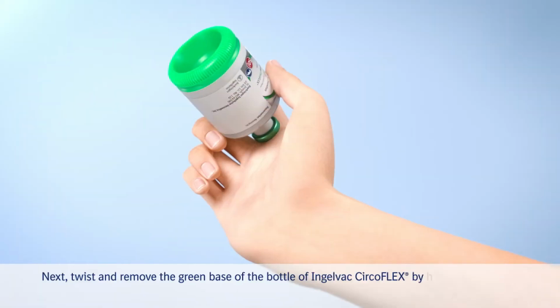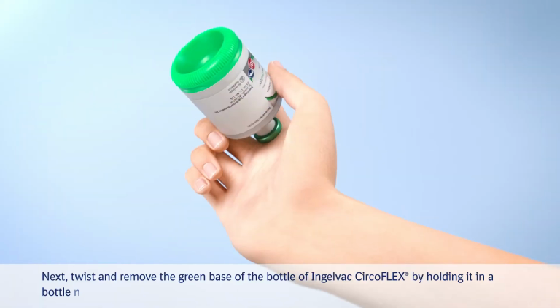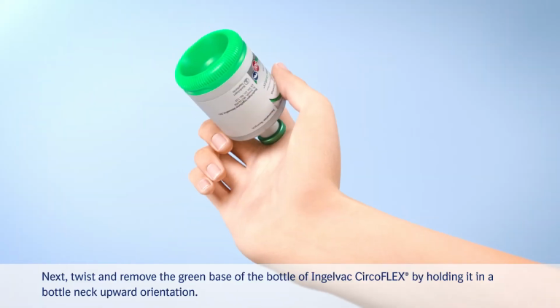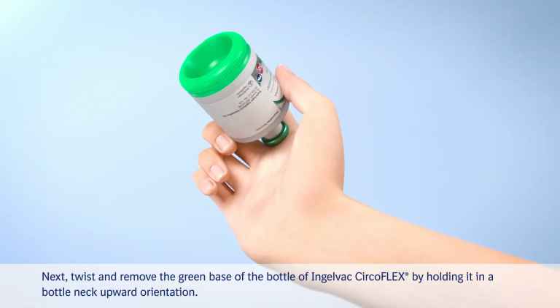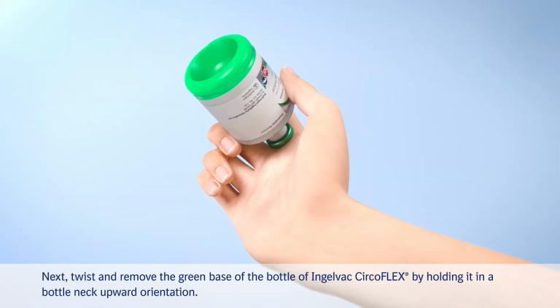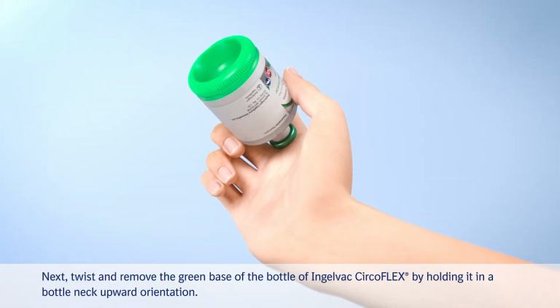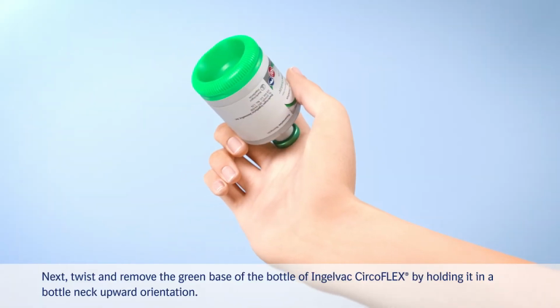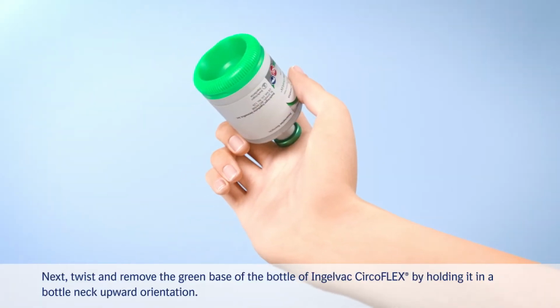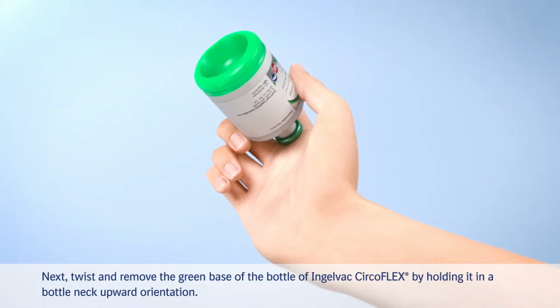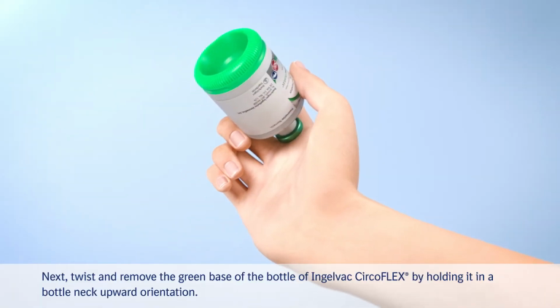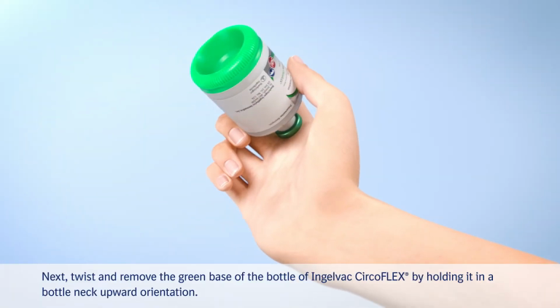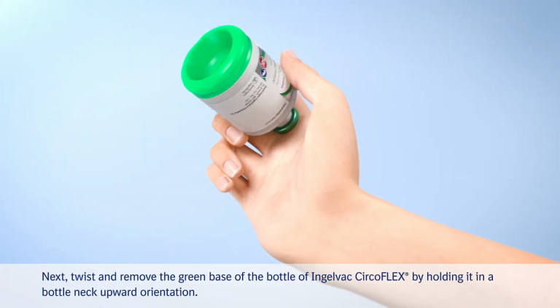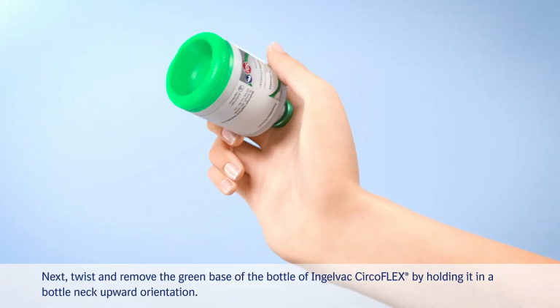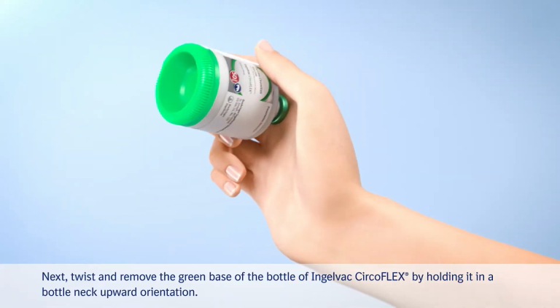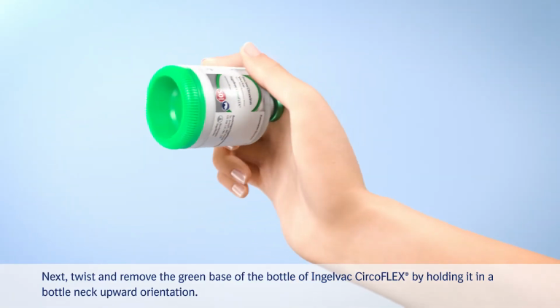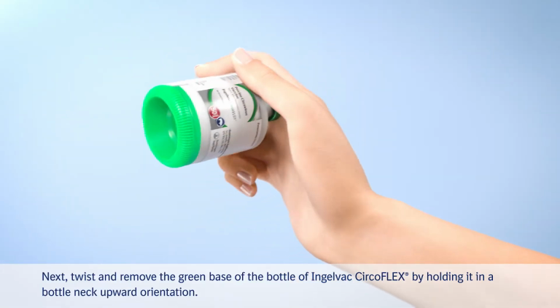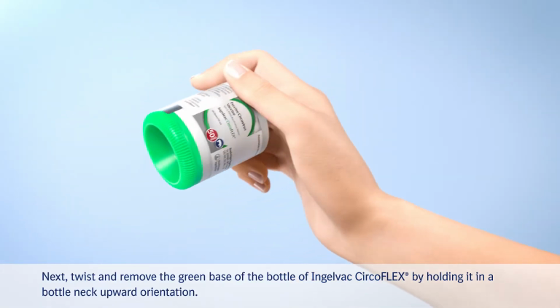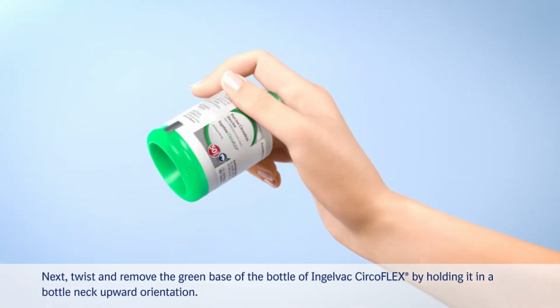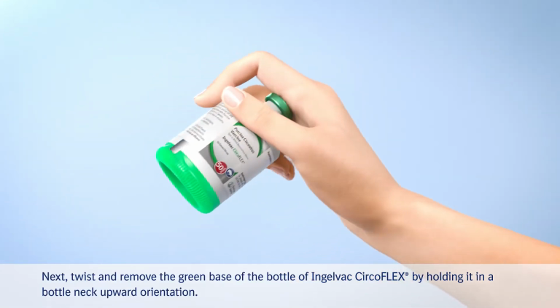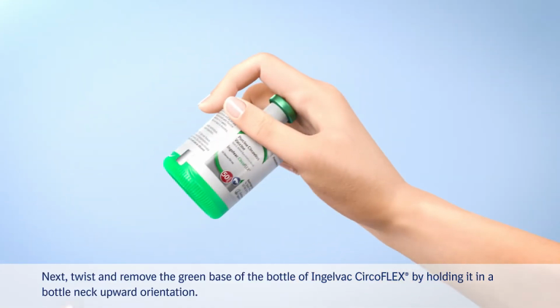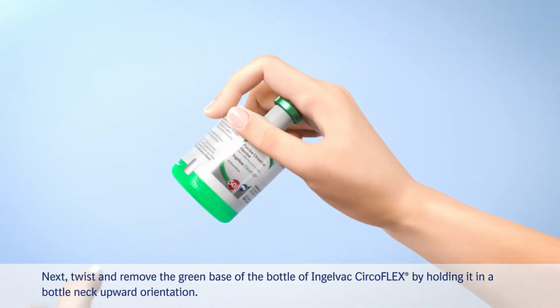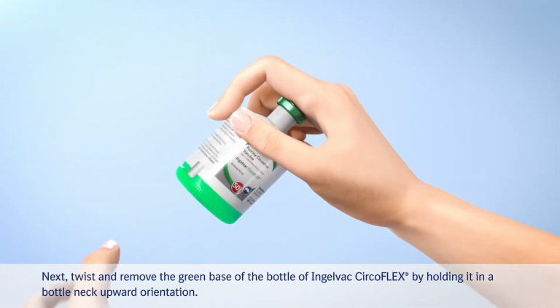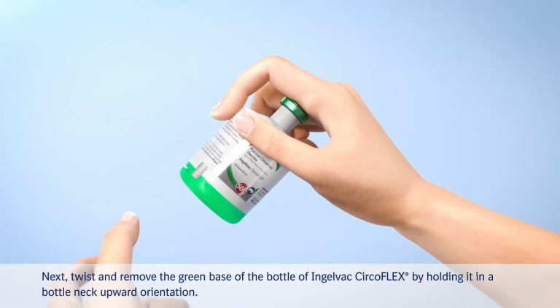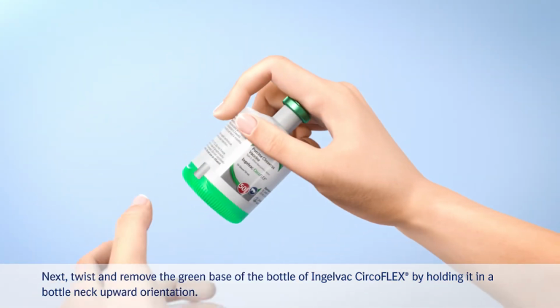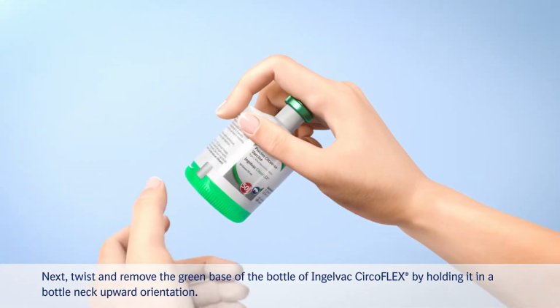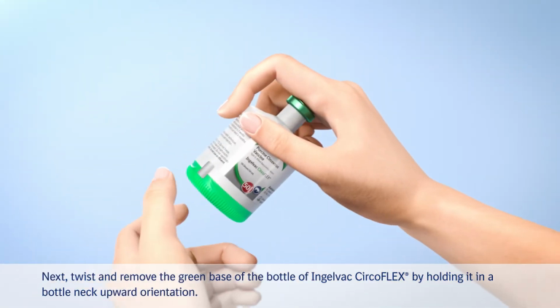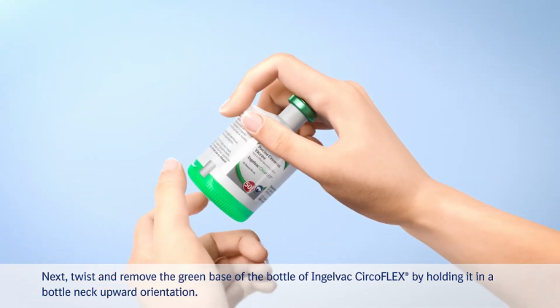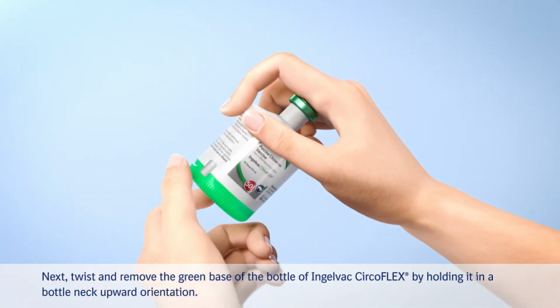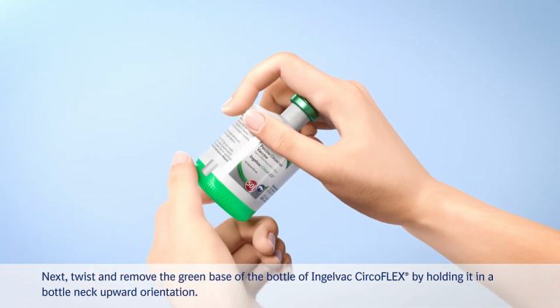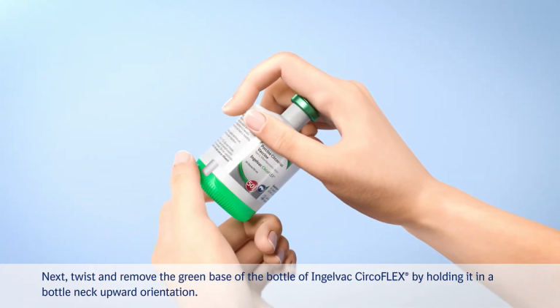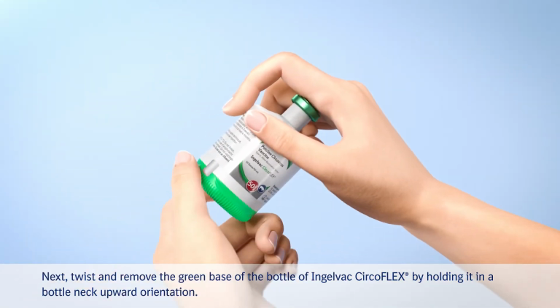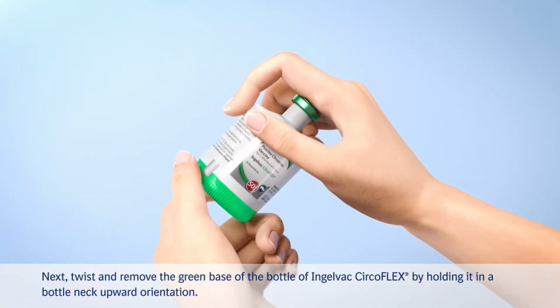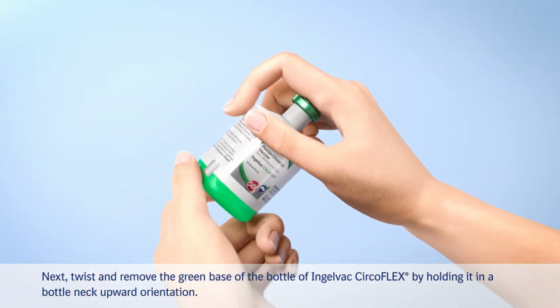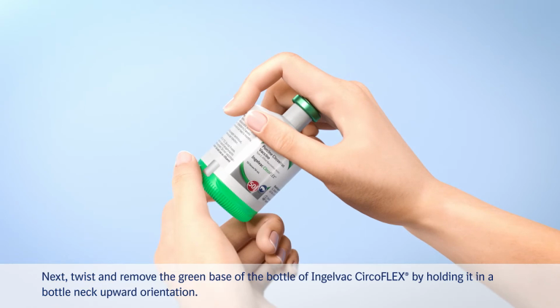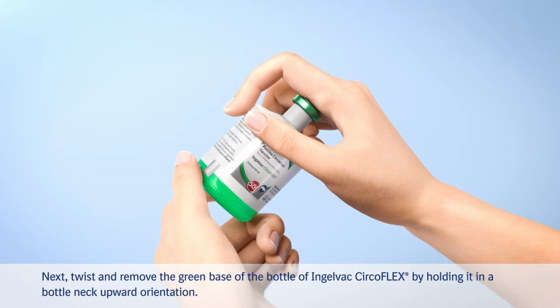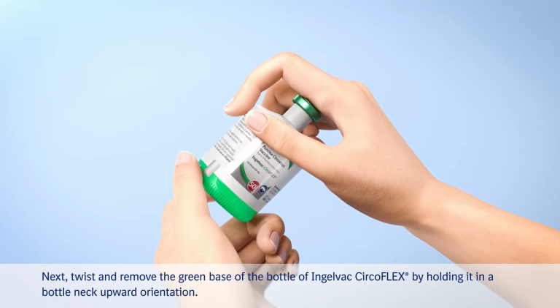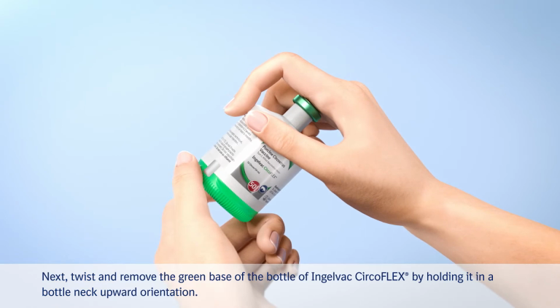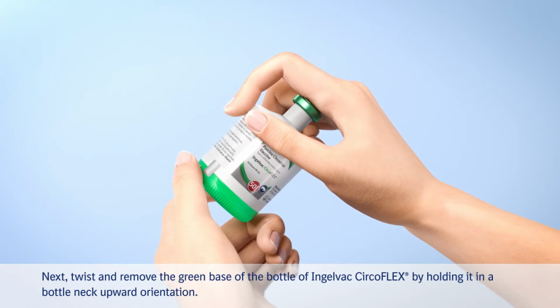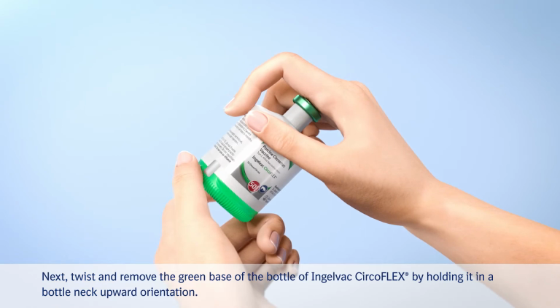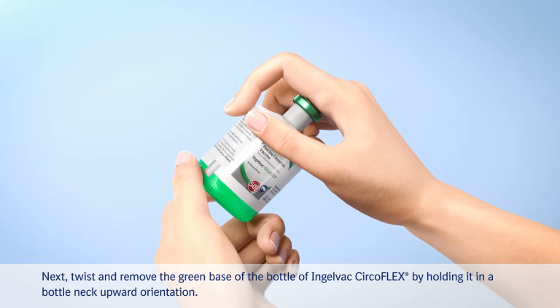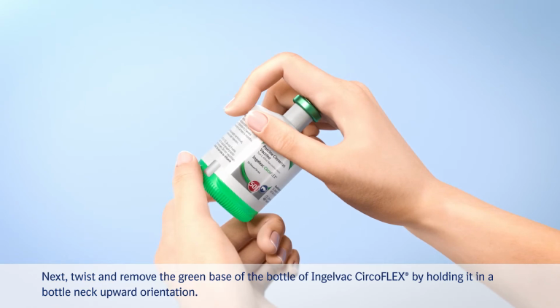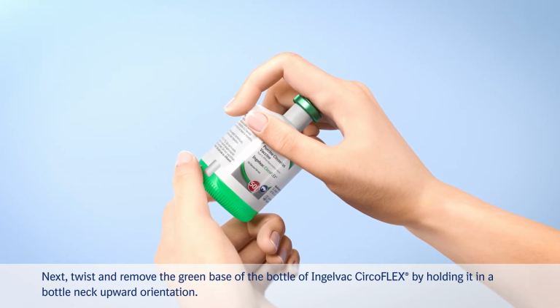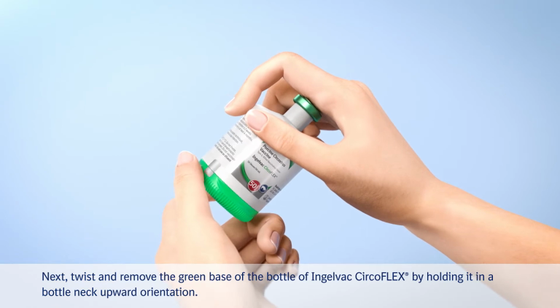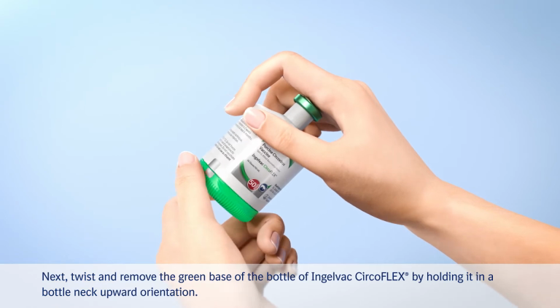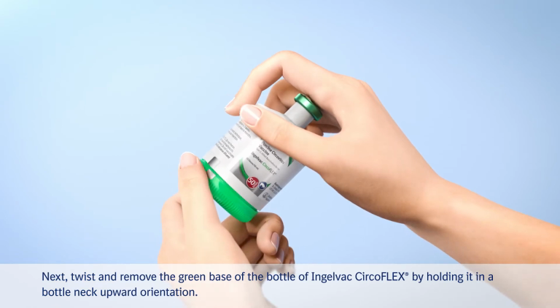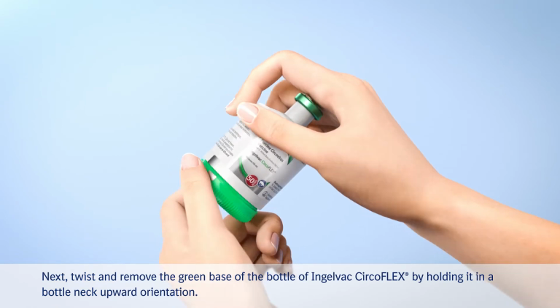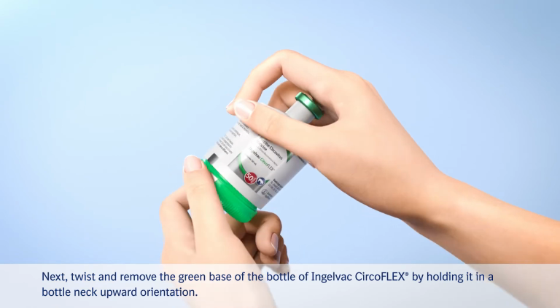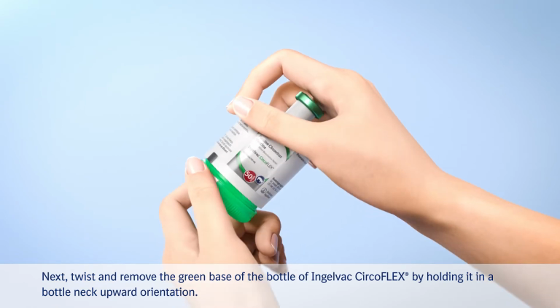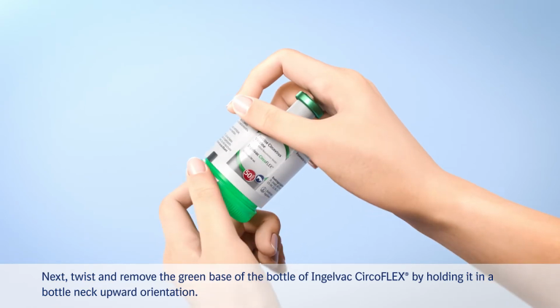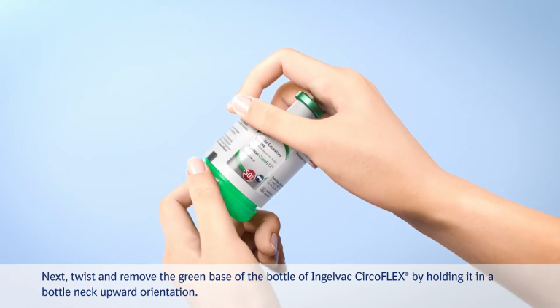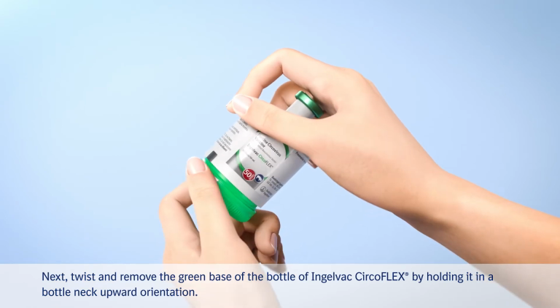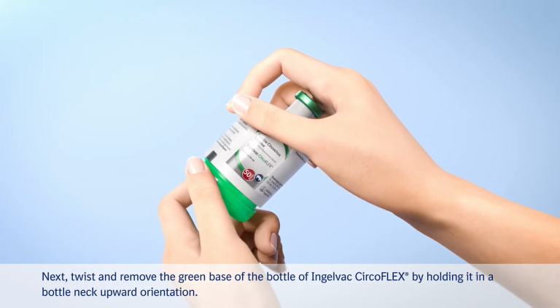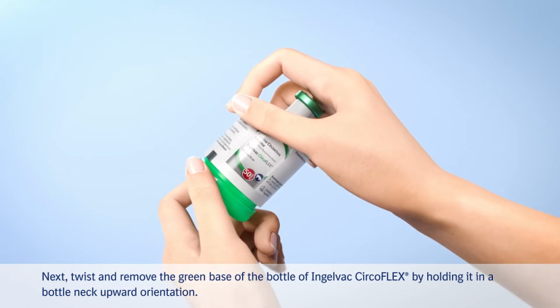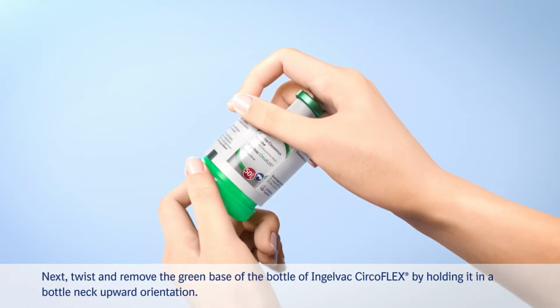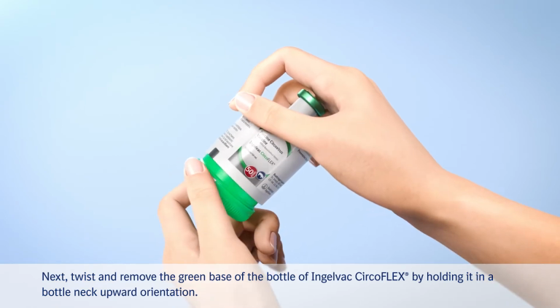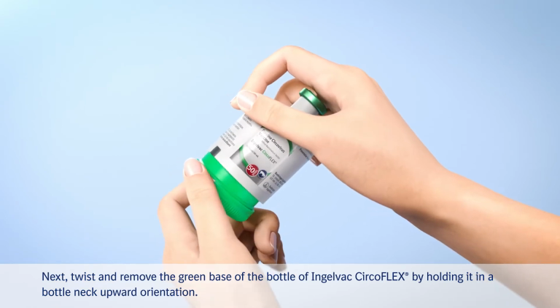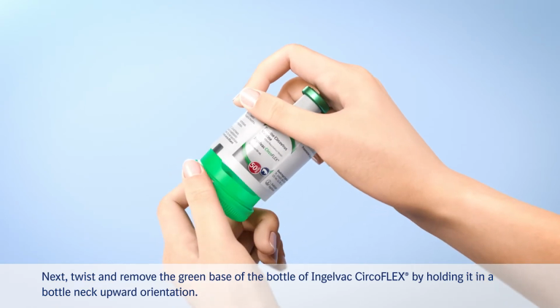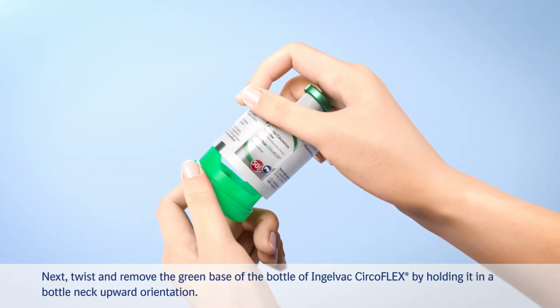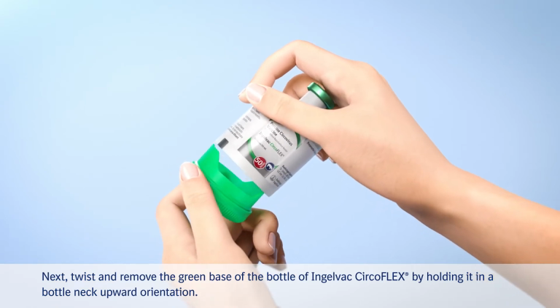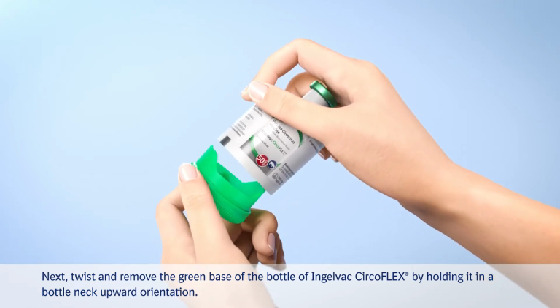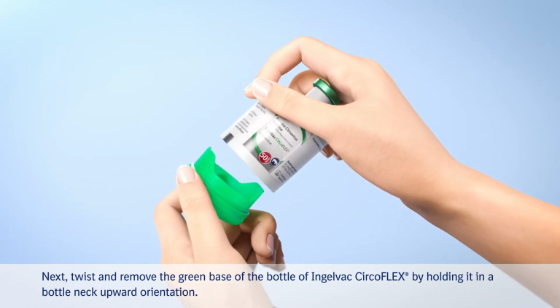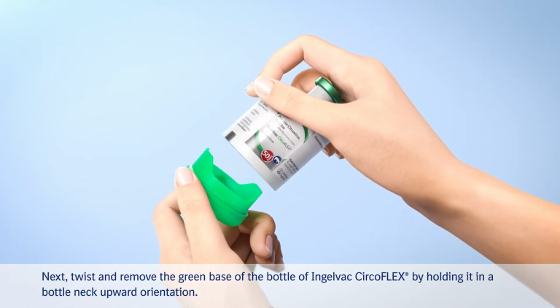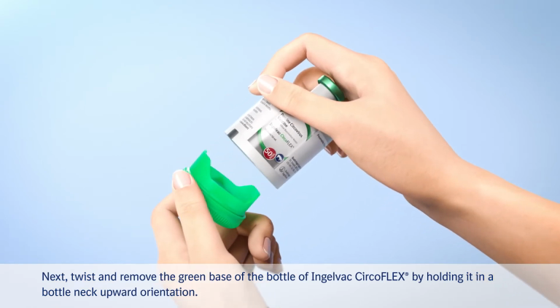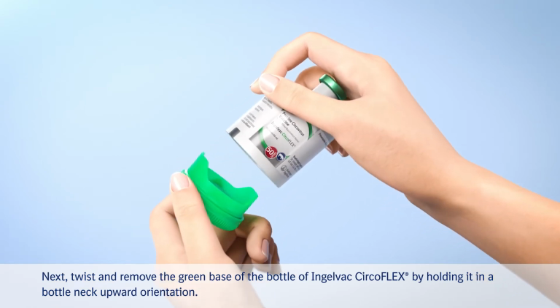Next, twist and remove the green base of the bottle of Ingelwack CircoFlex by holding it in a bottleneck upward orientation.